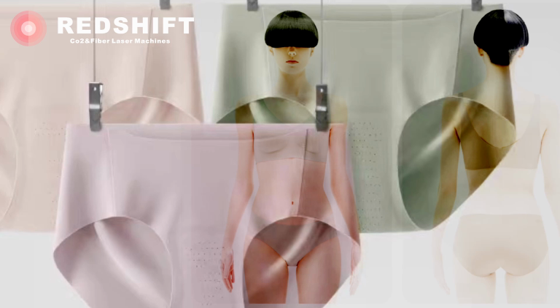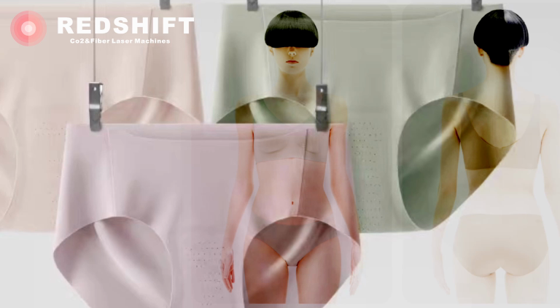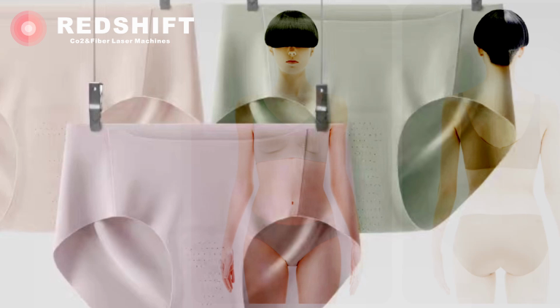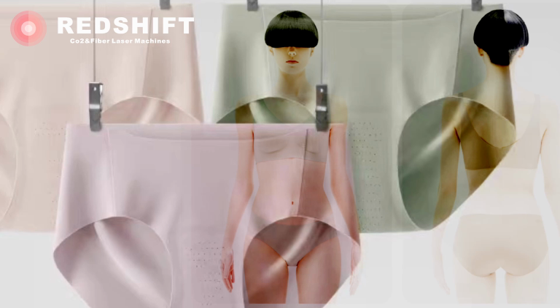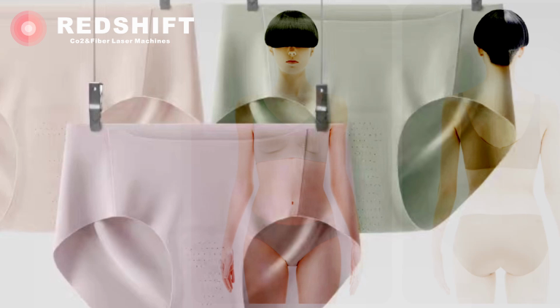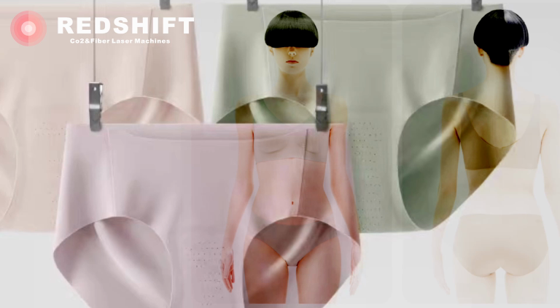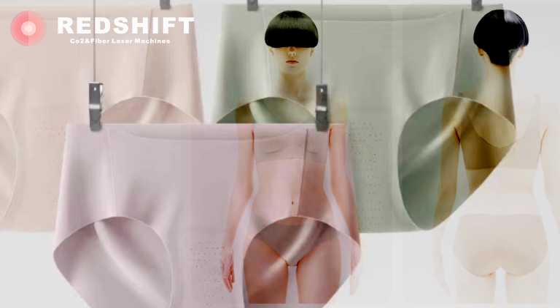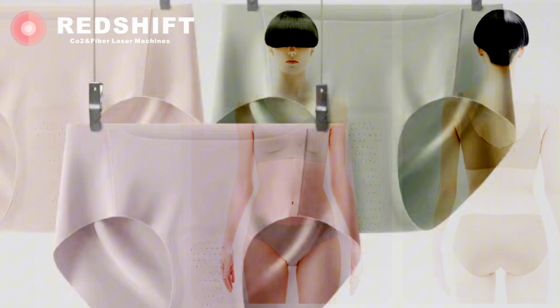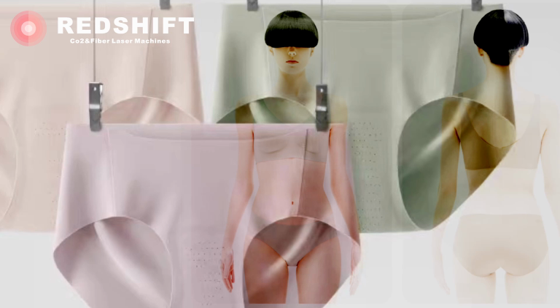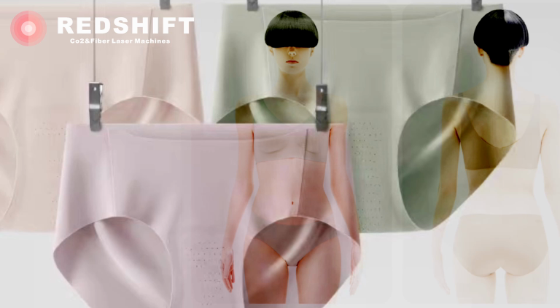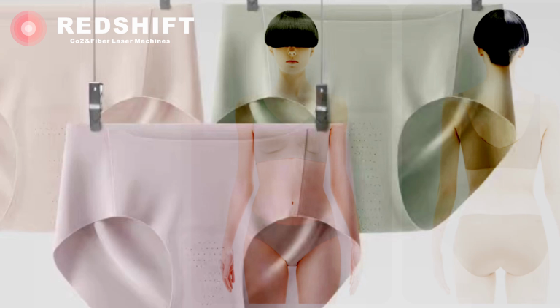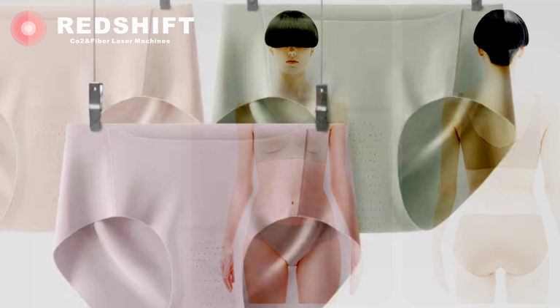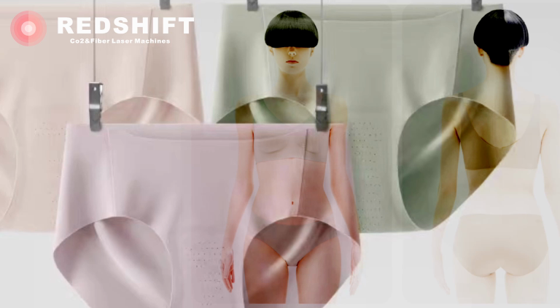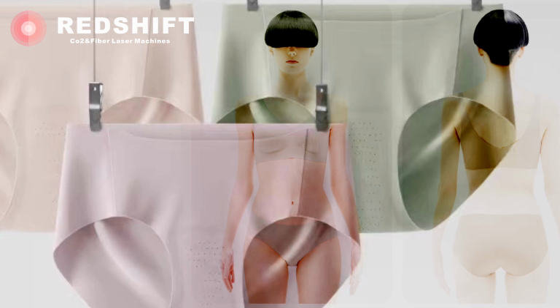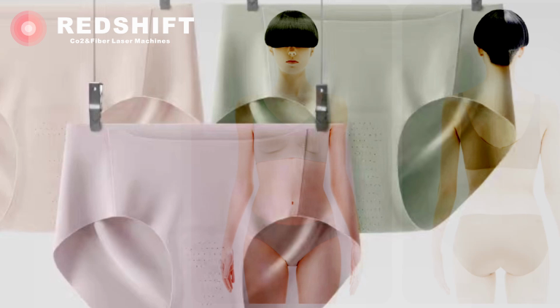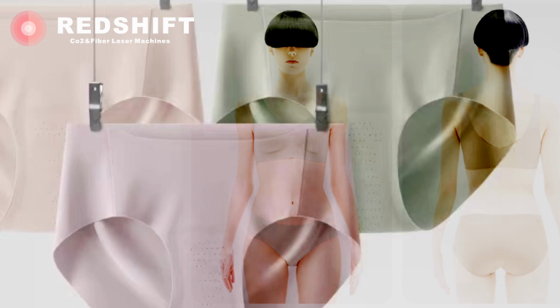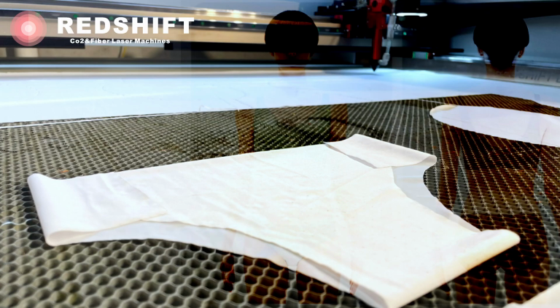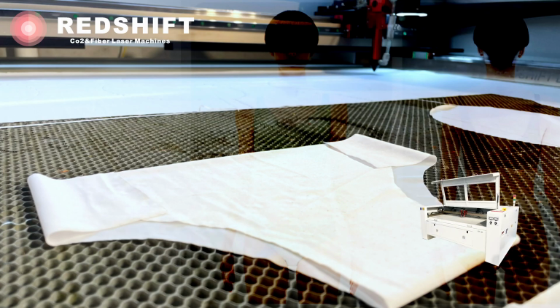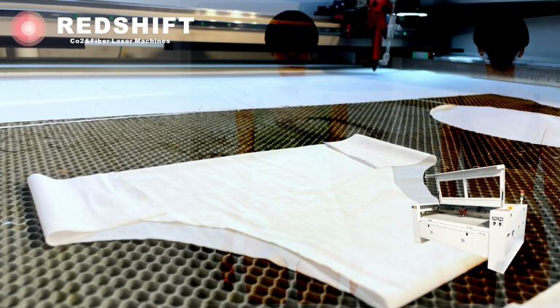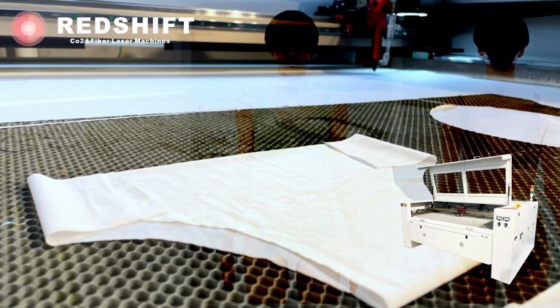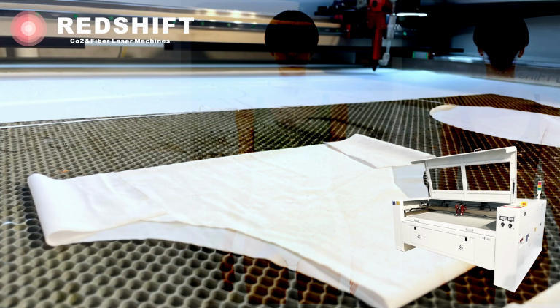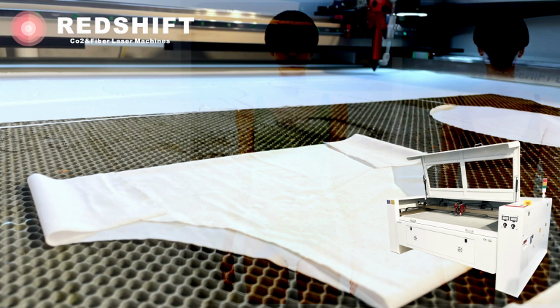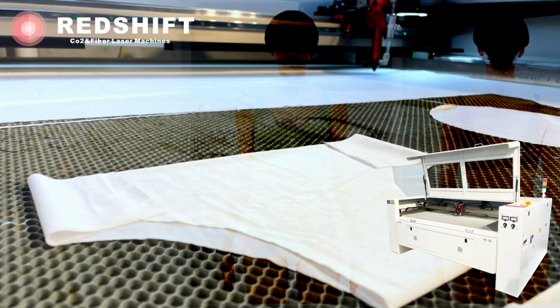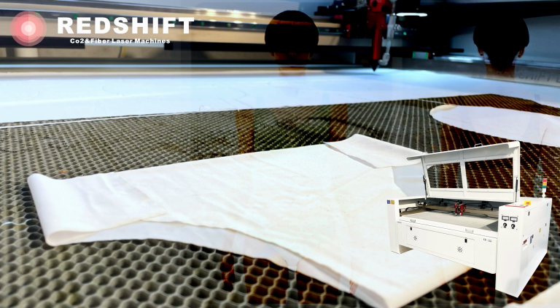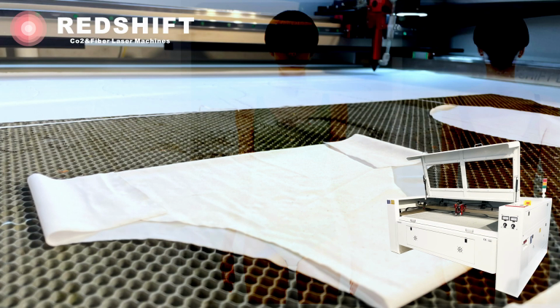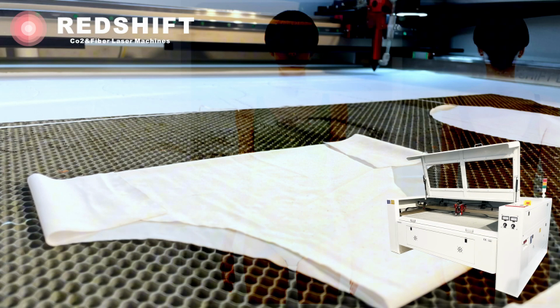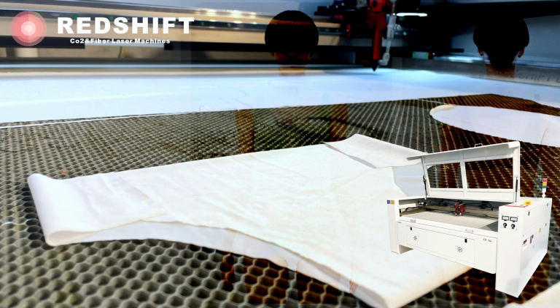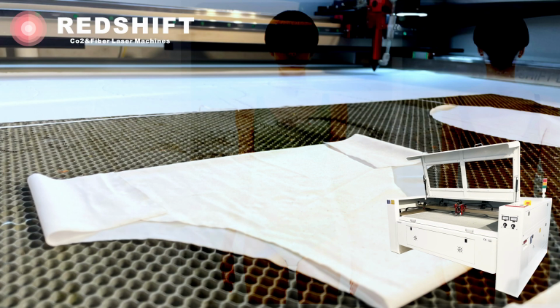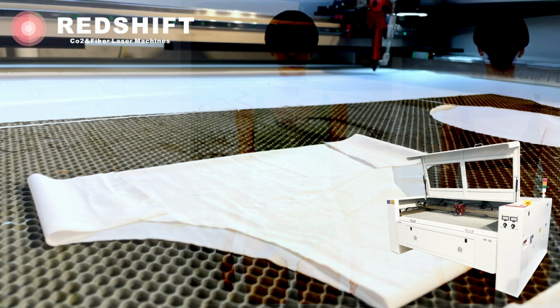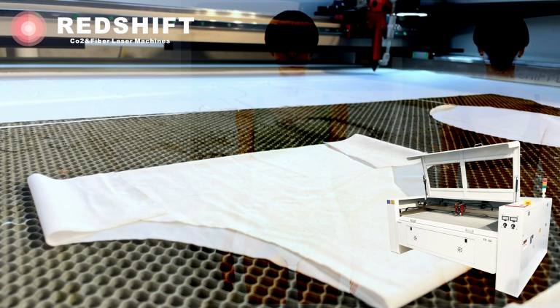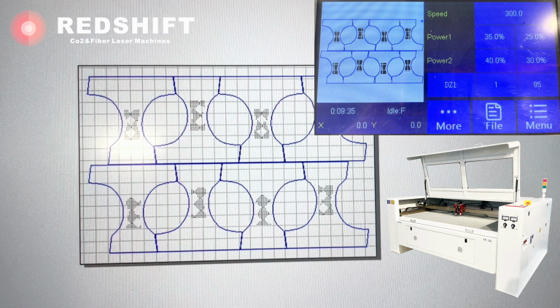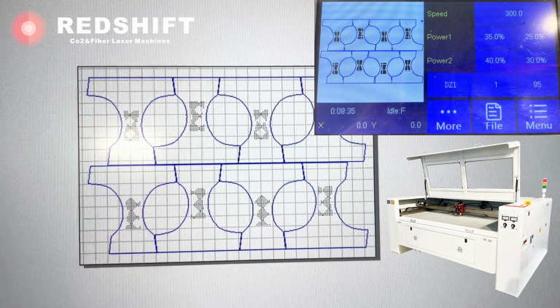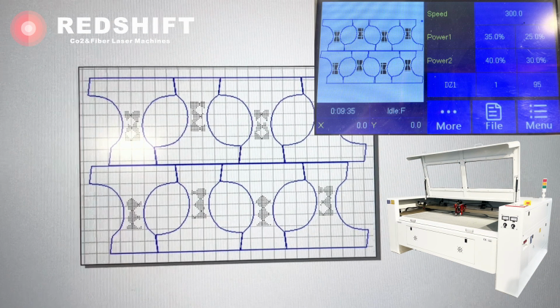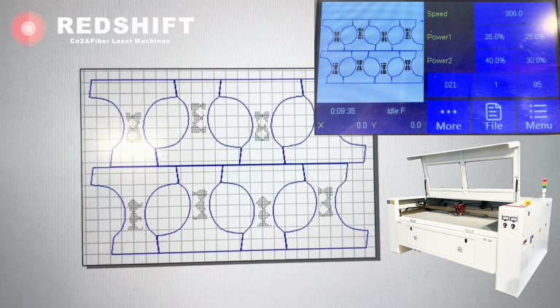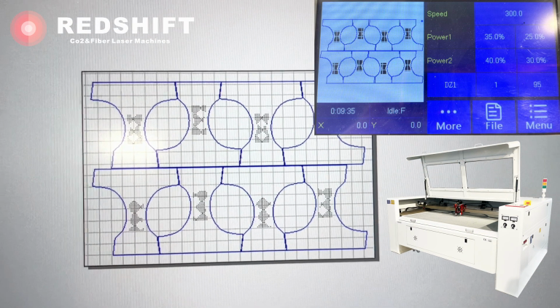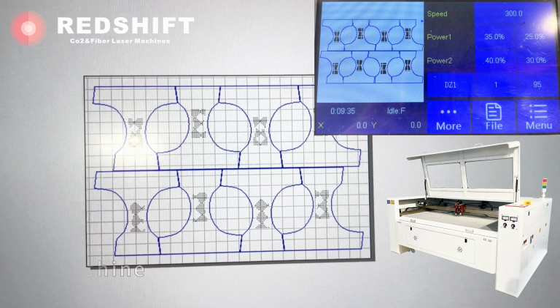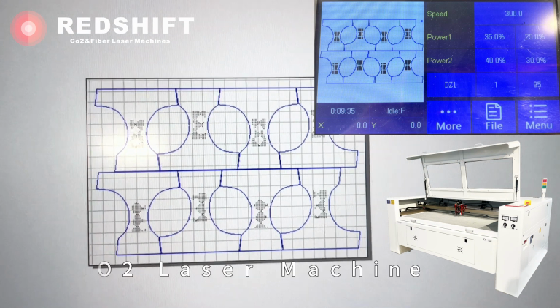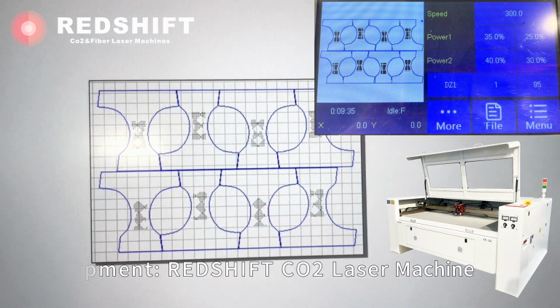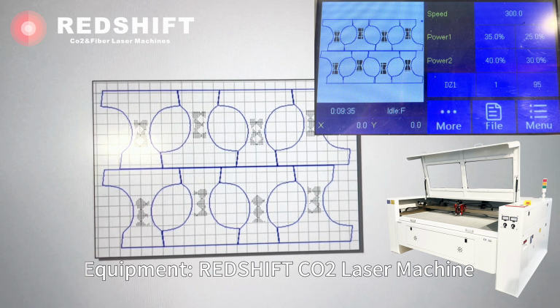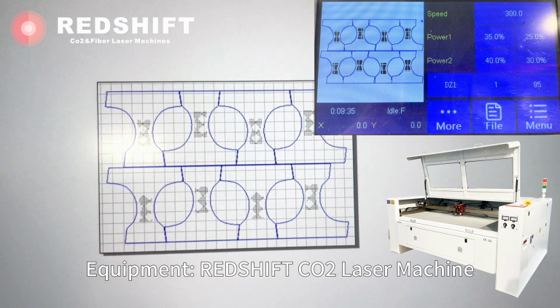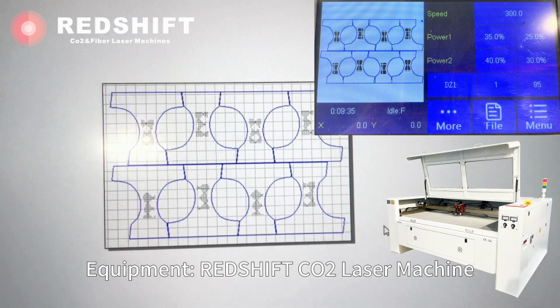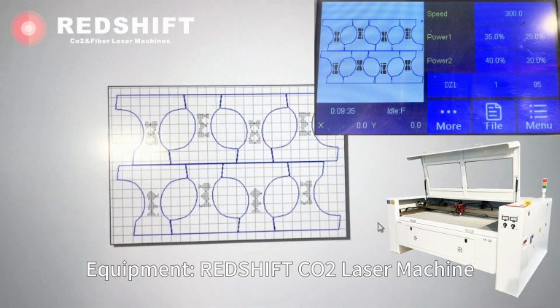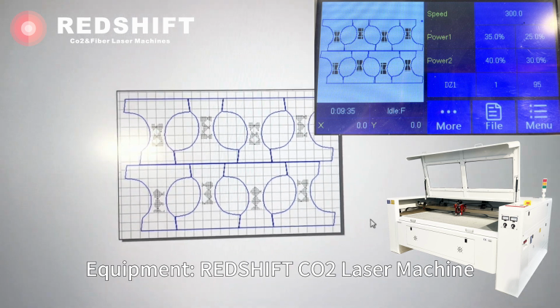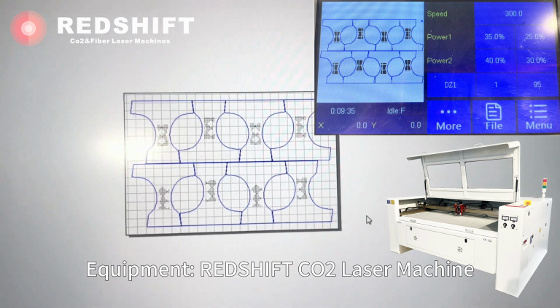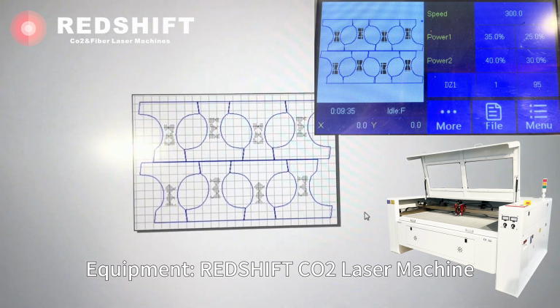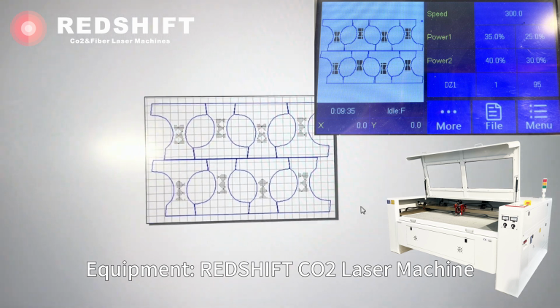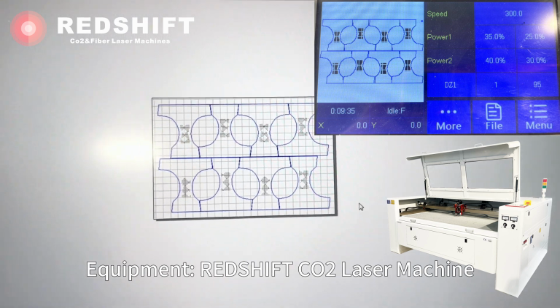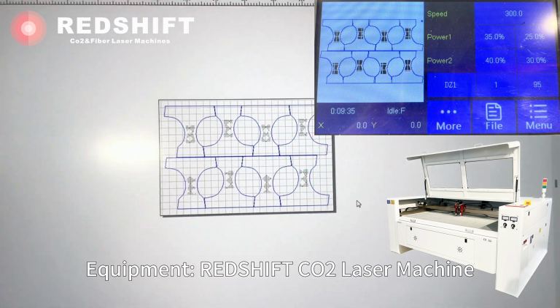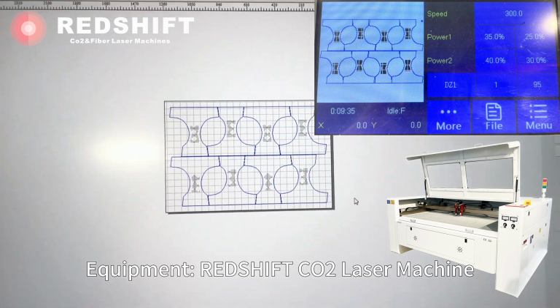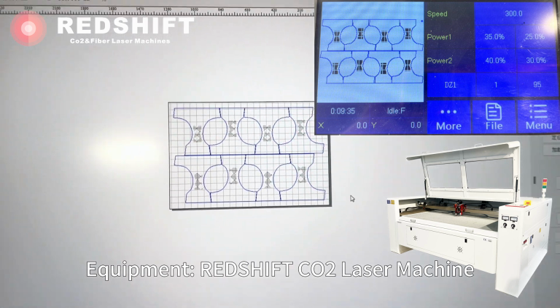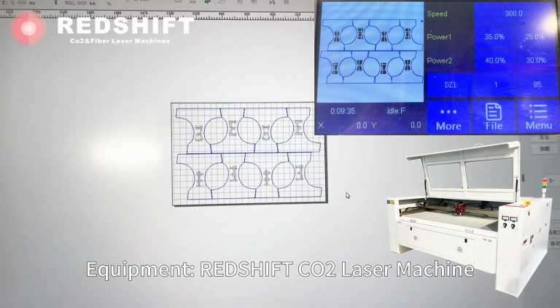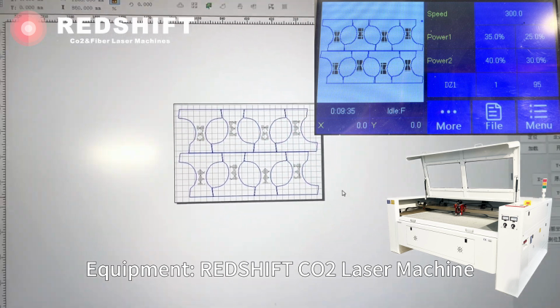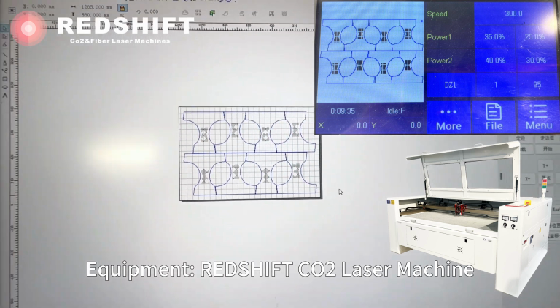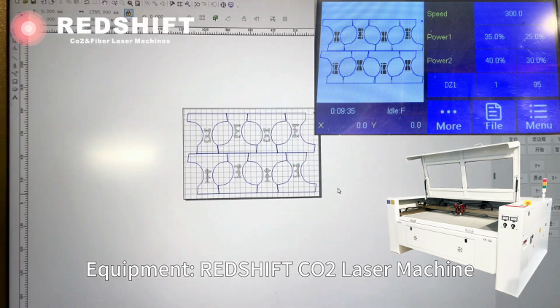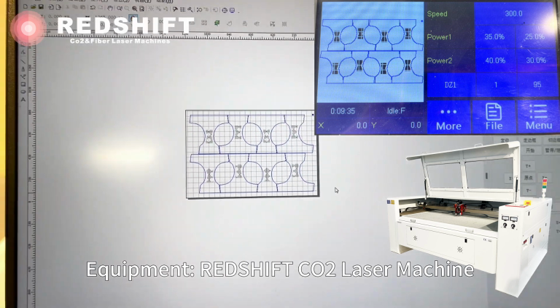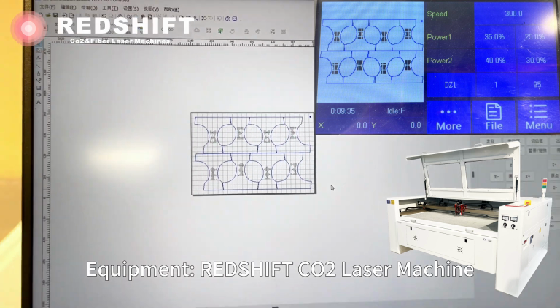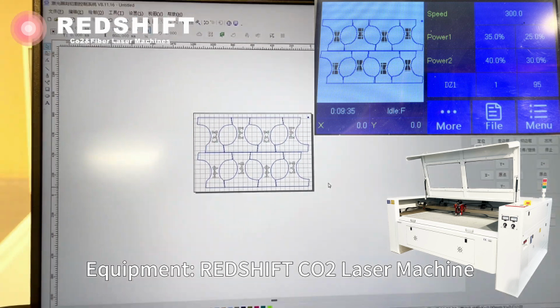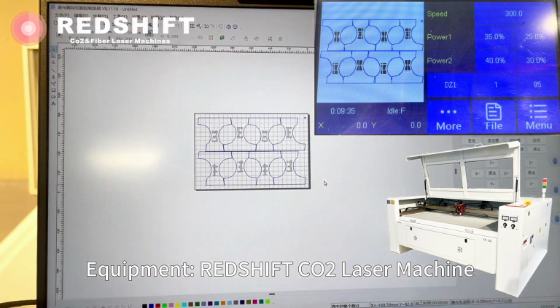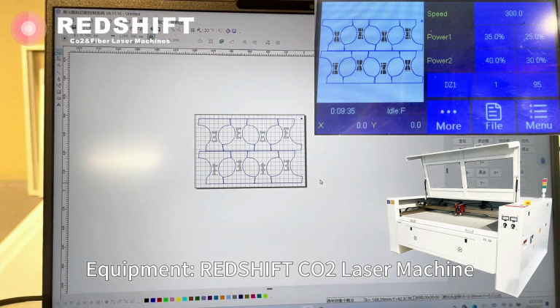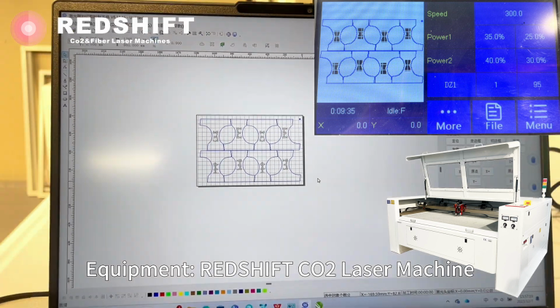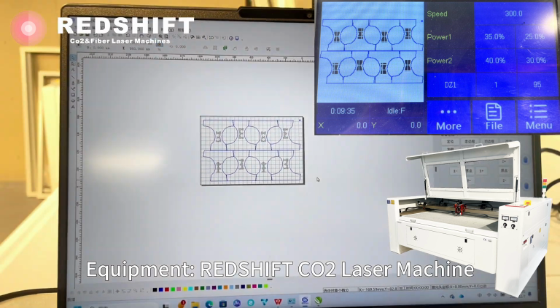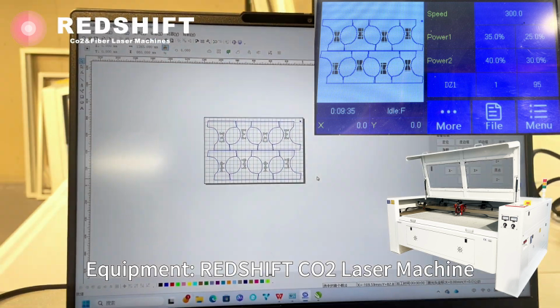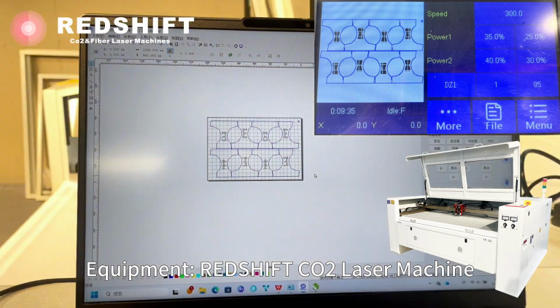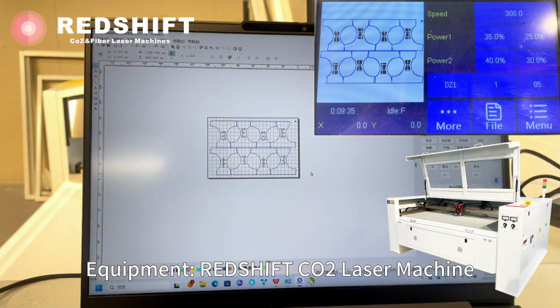Today, we have something really fascinating to share with you: a demonstration of laser cutting technology applied to underwear production.